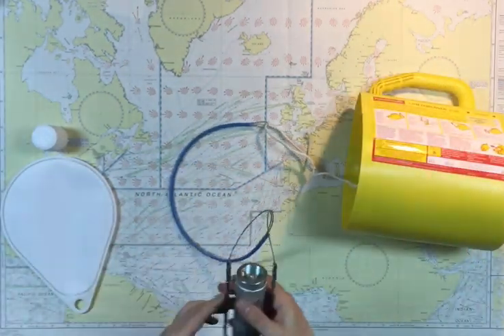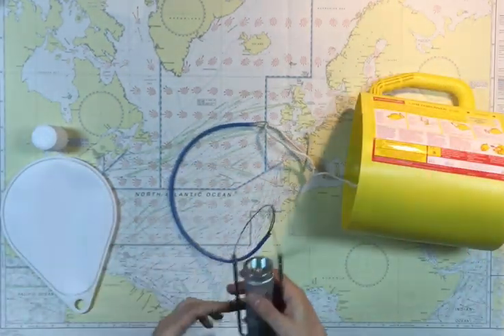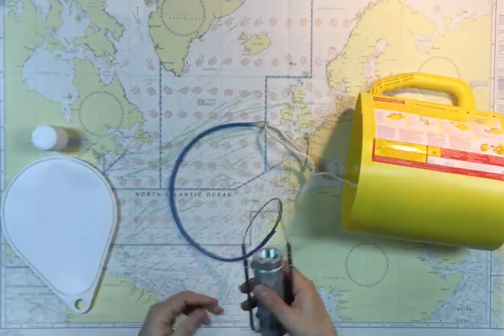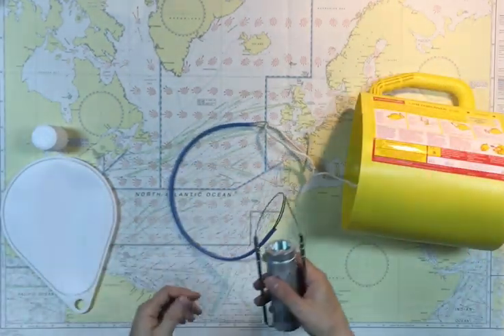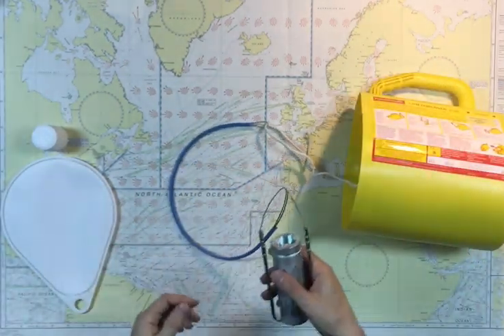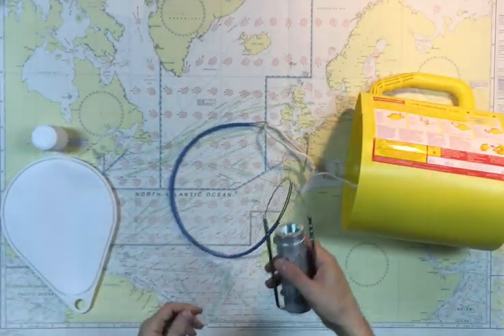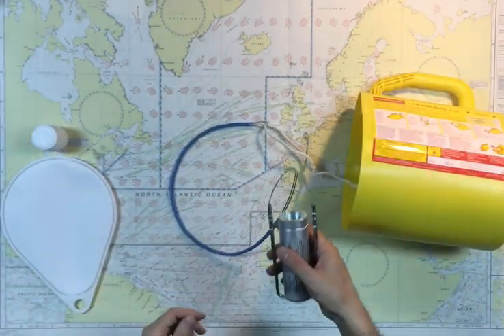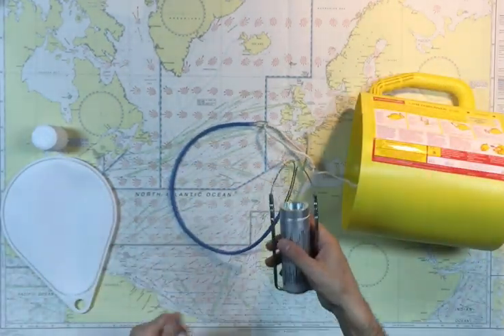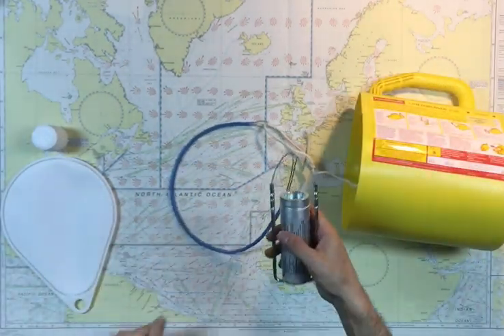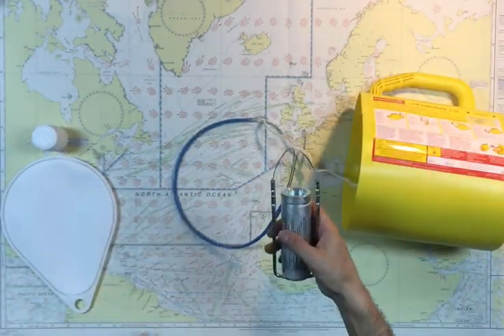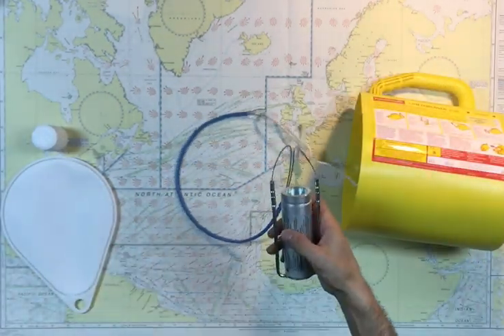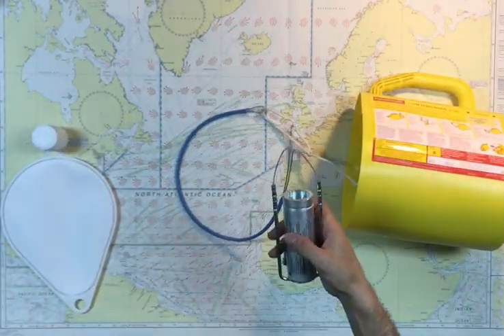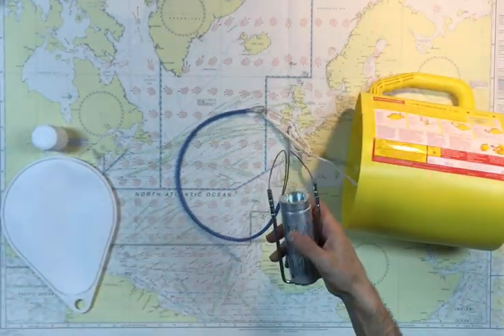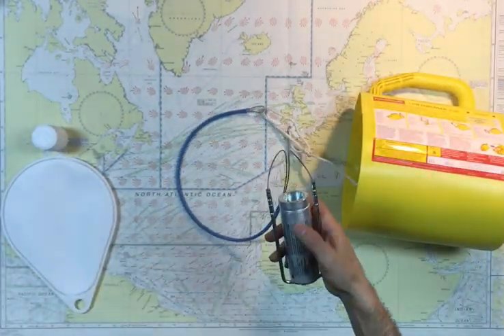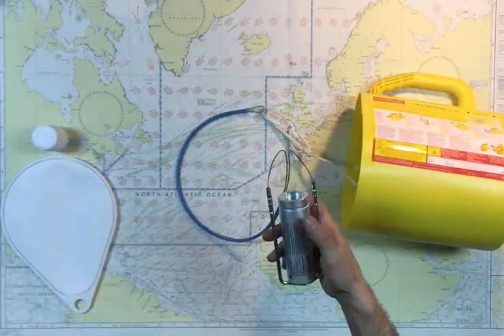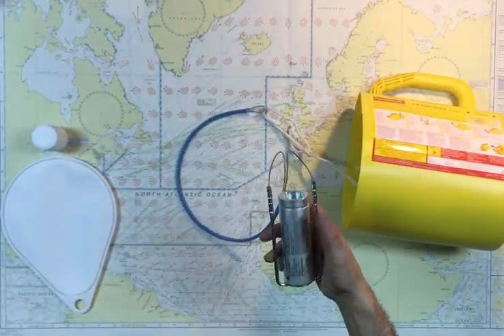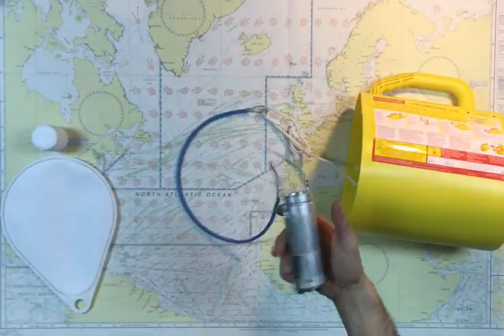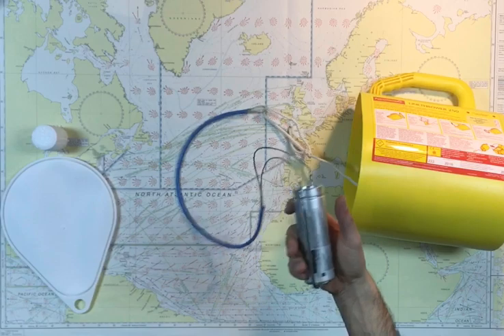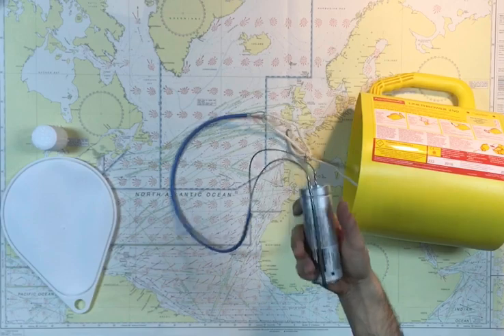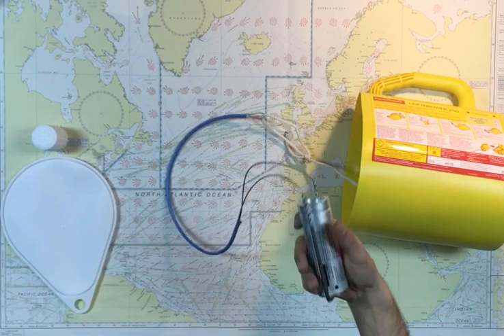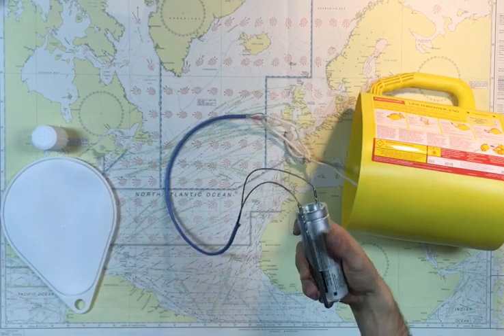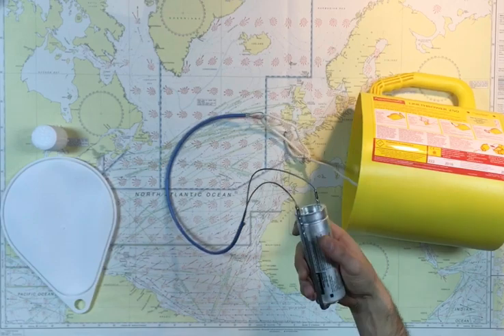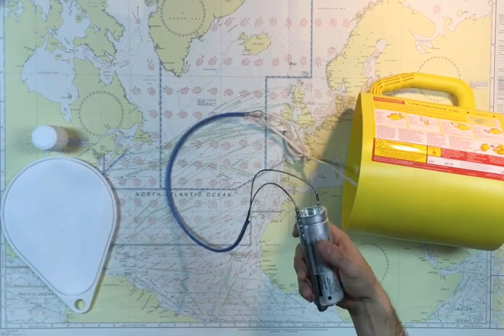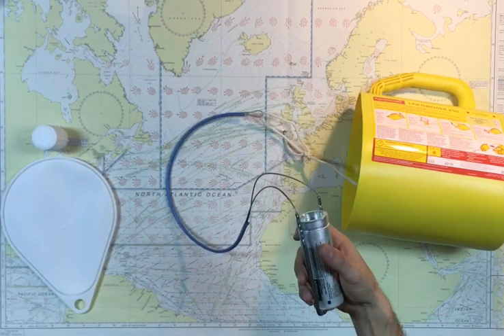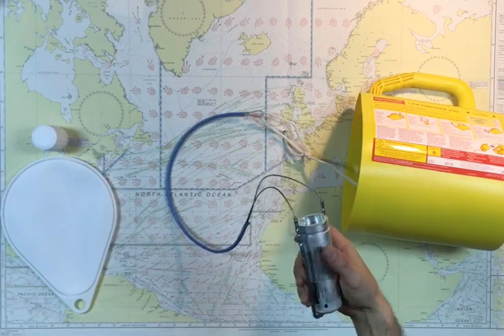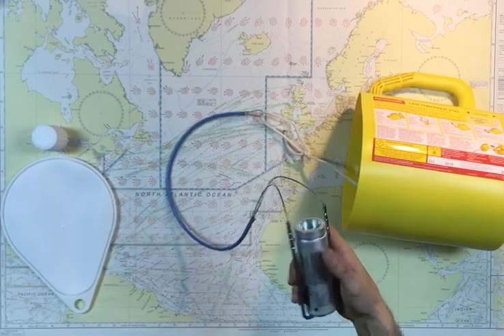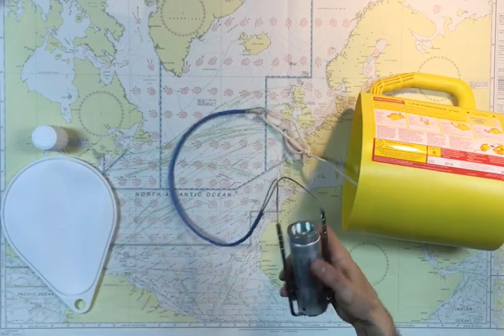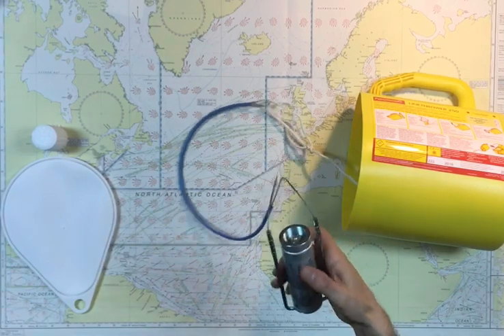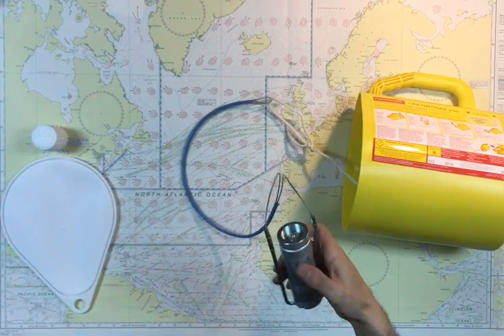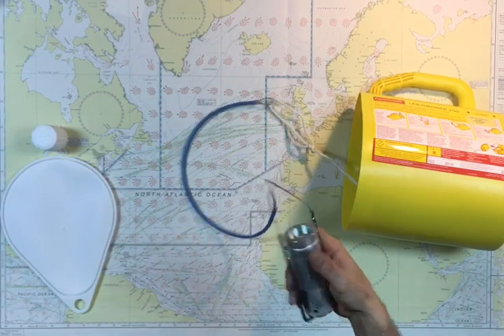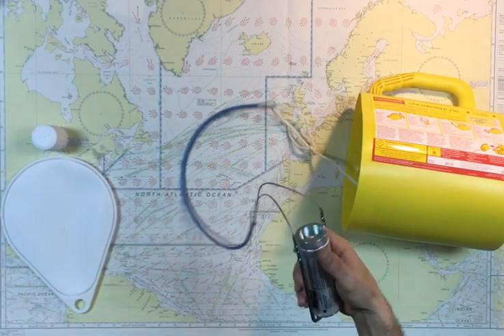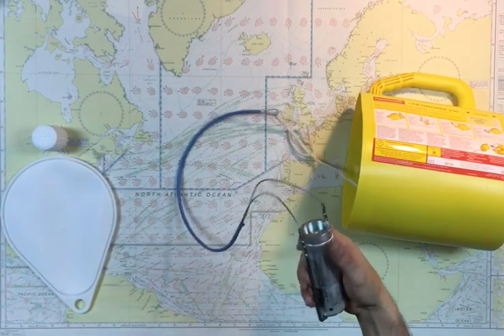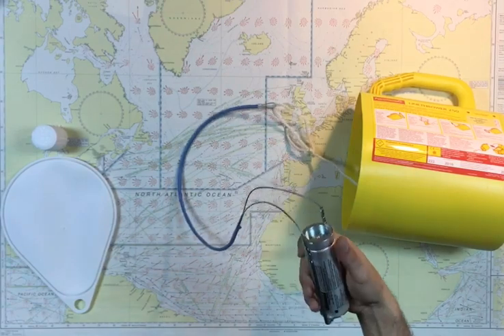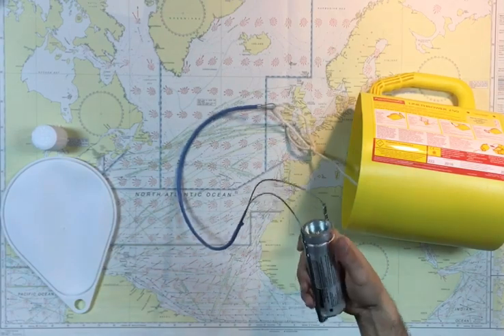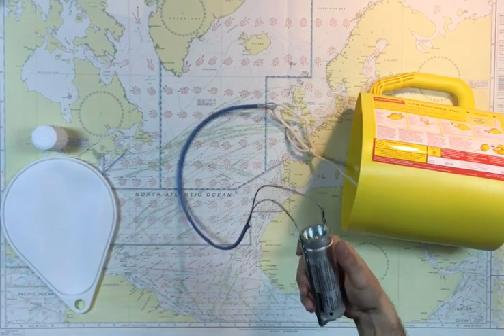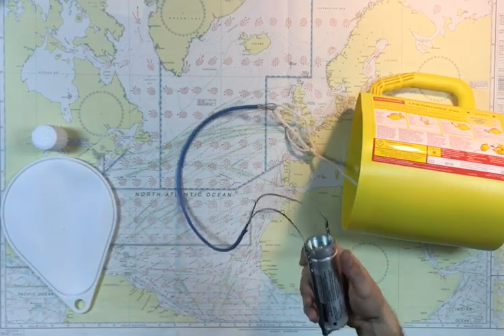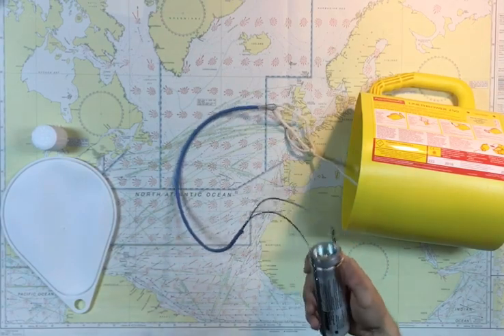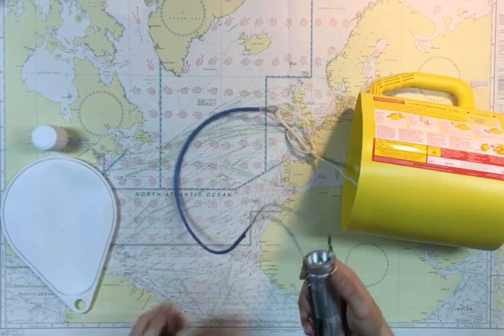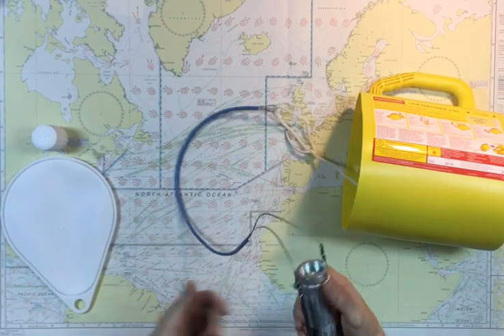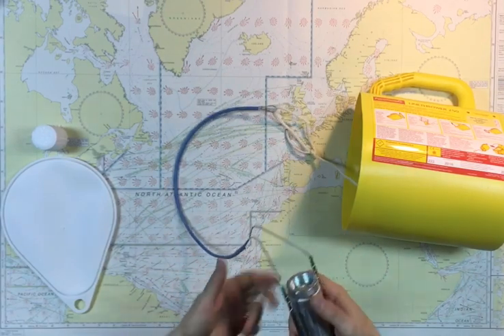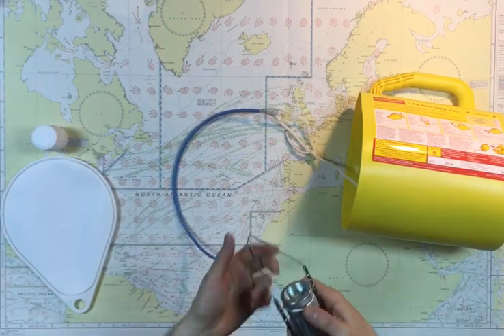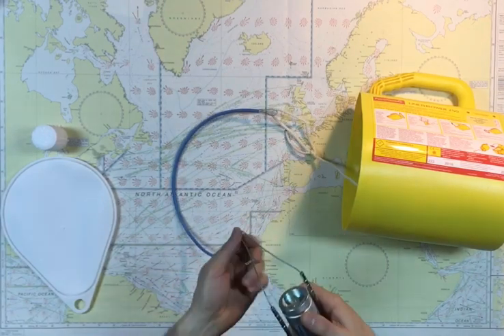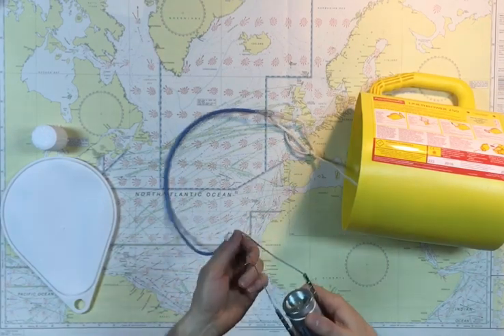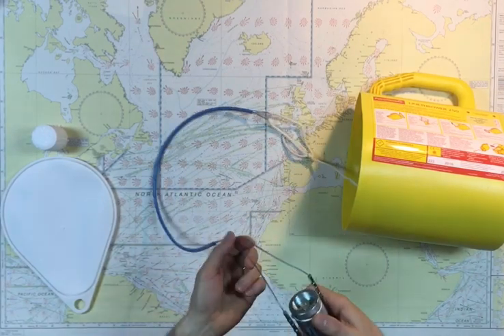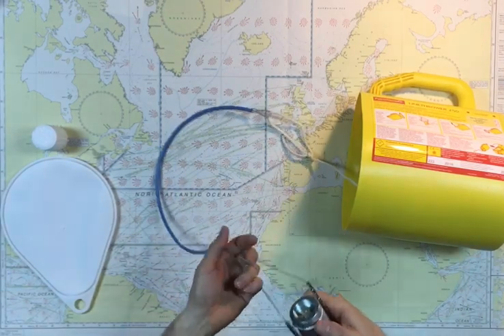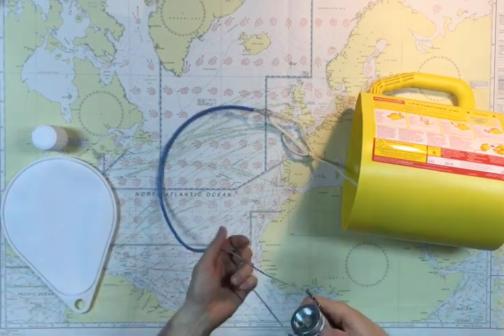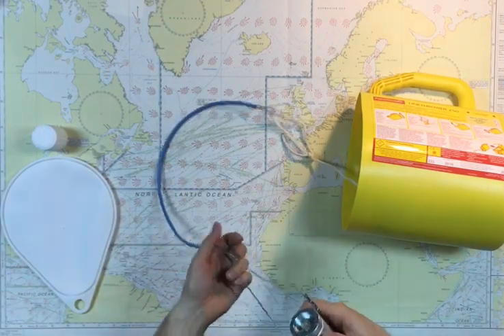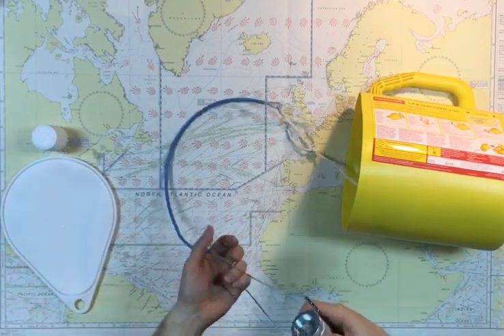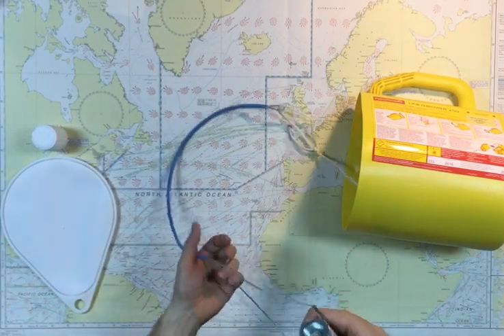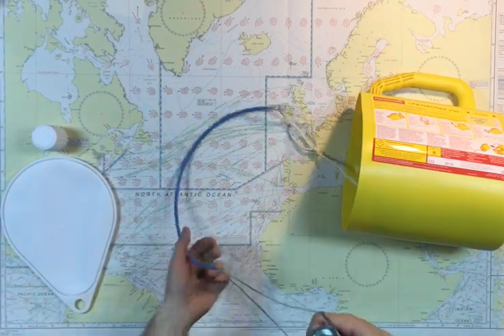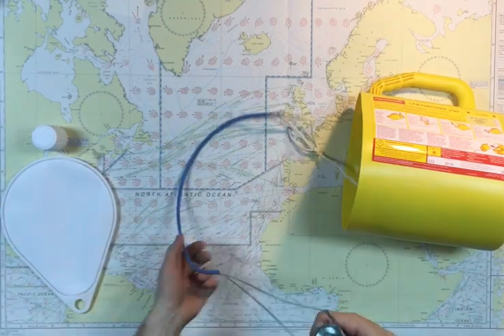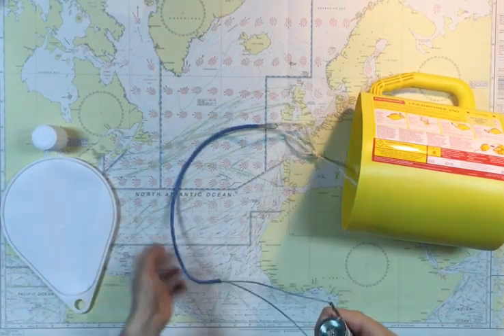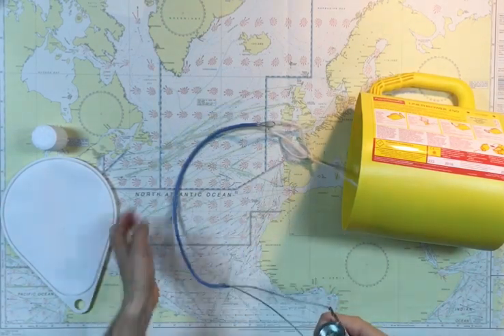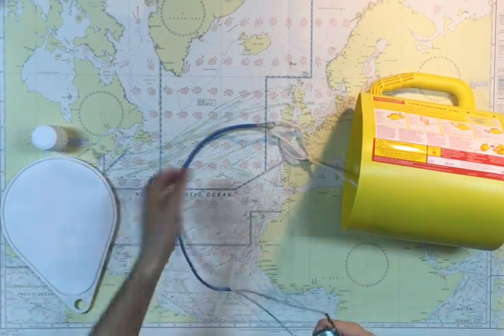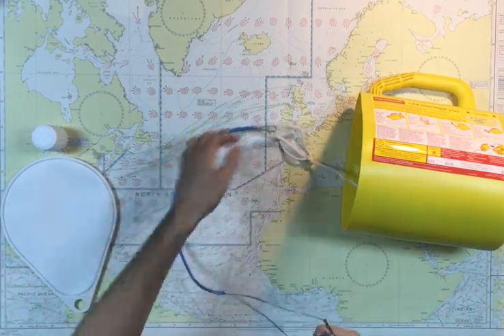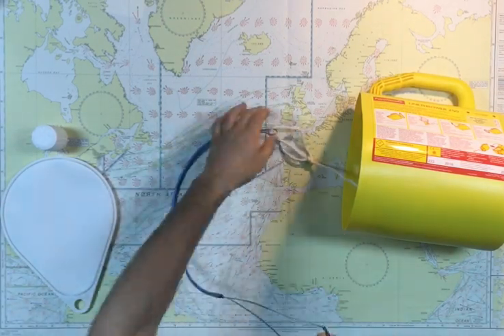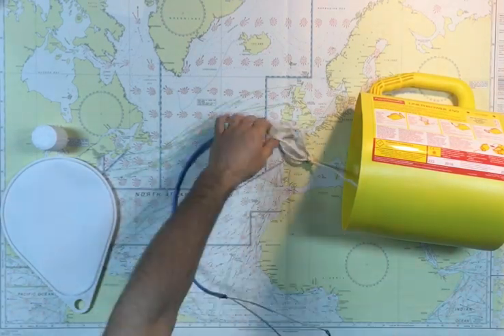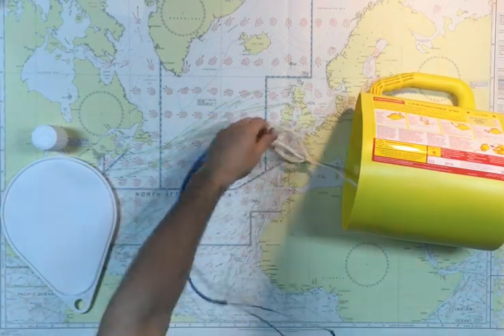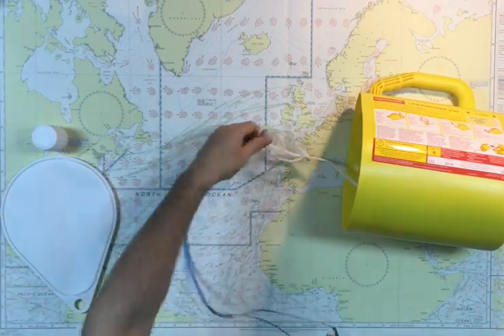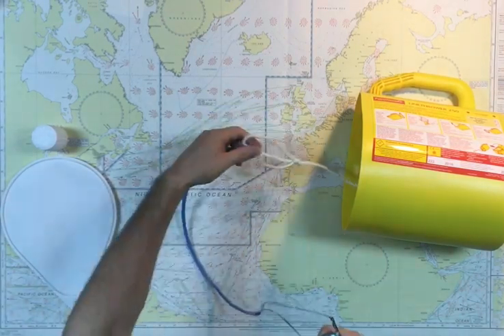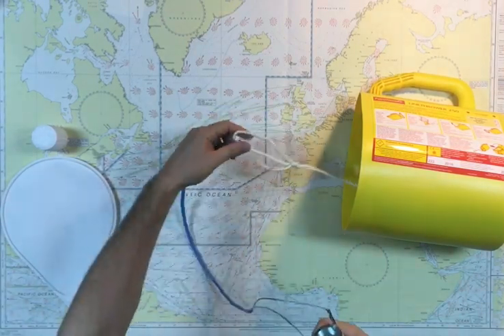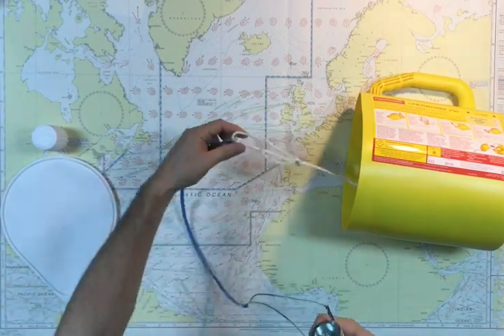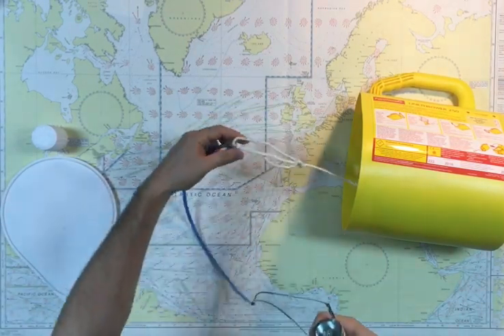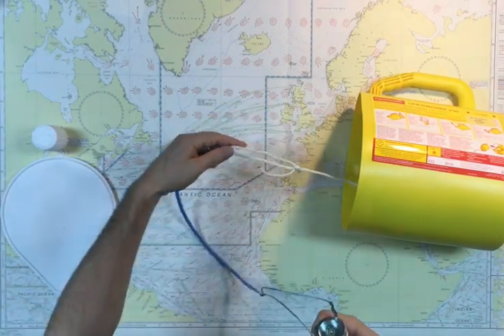When you receive a new rocket it will look like this — the body of the rocket and a steel wire connected to the rope.